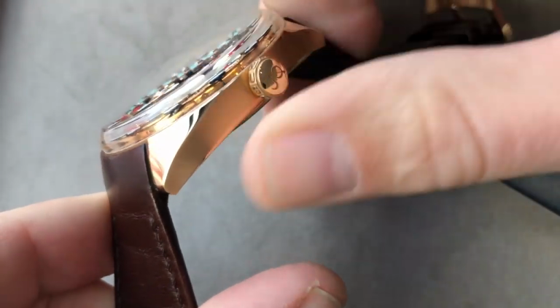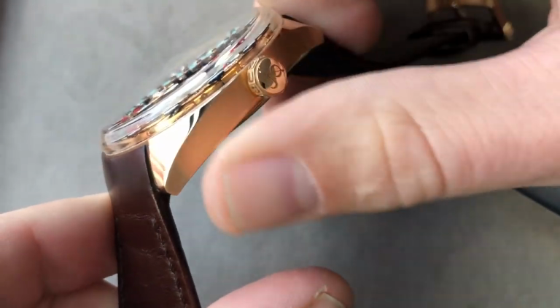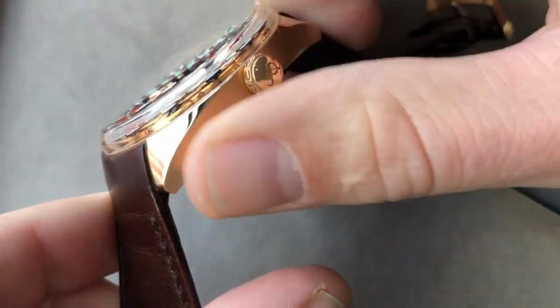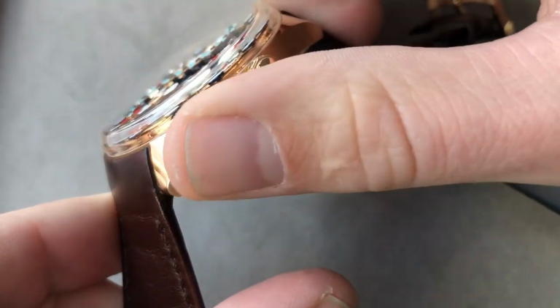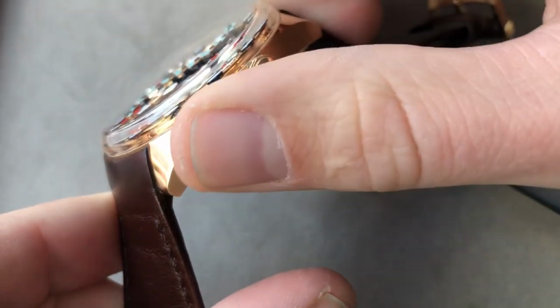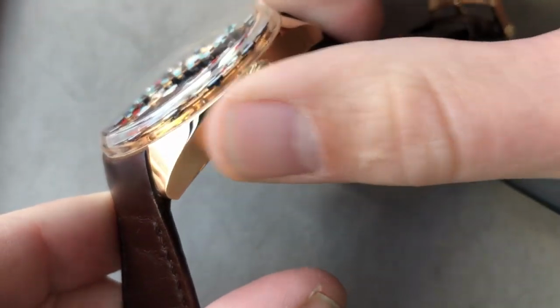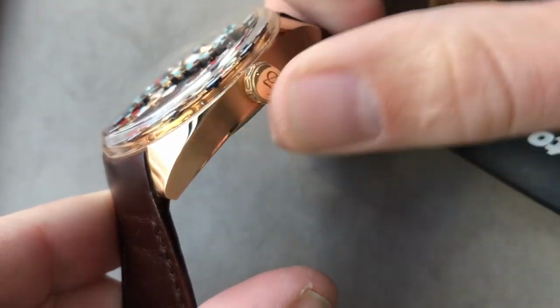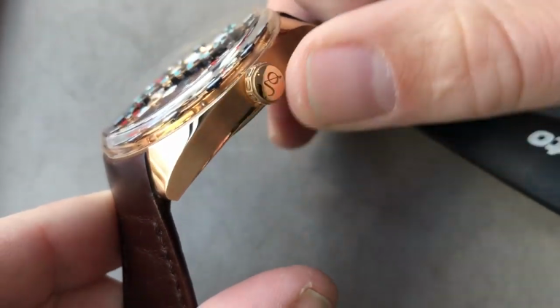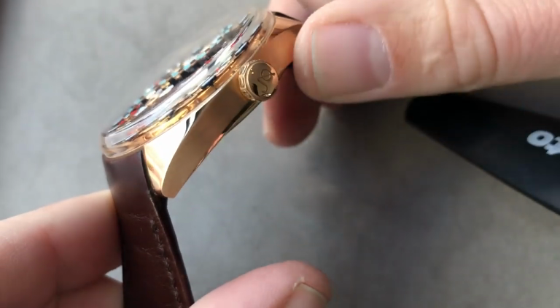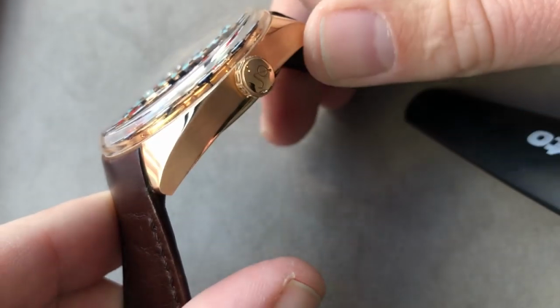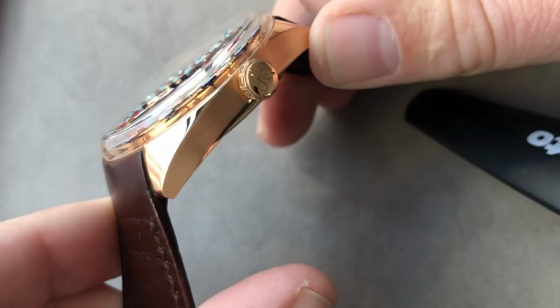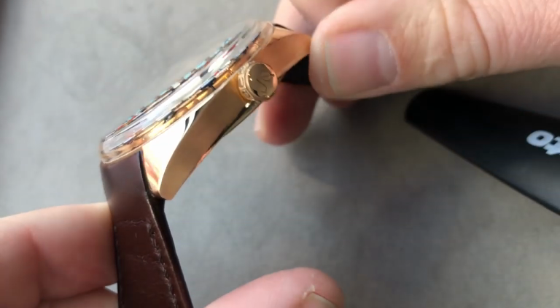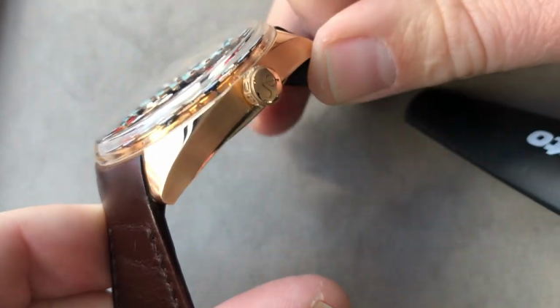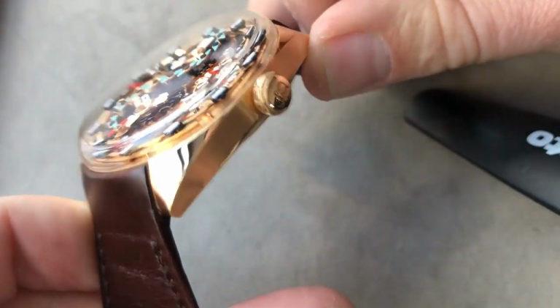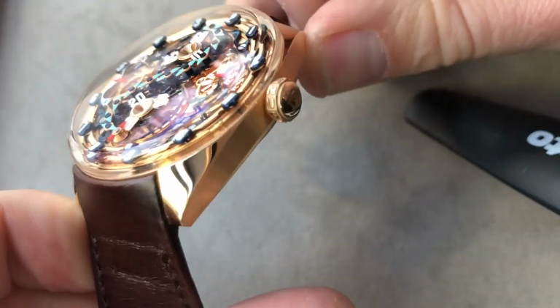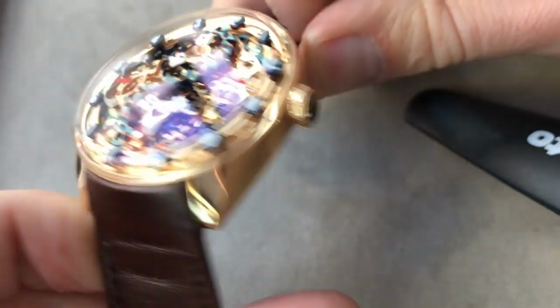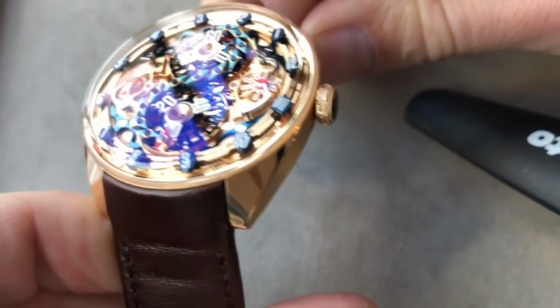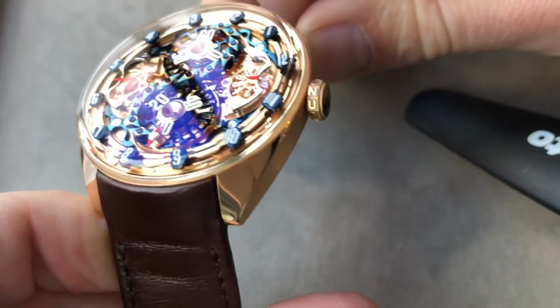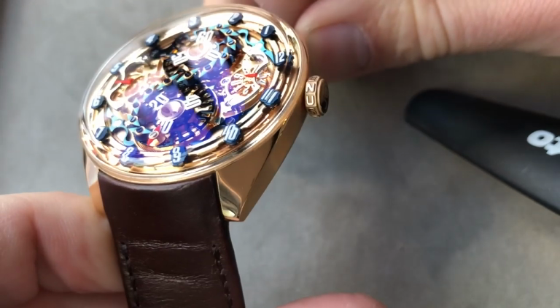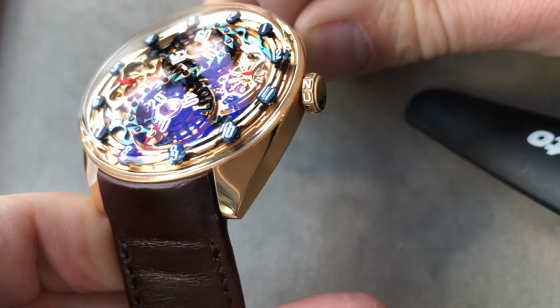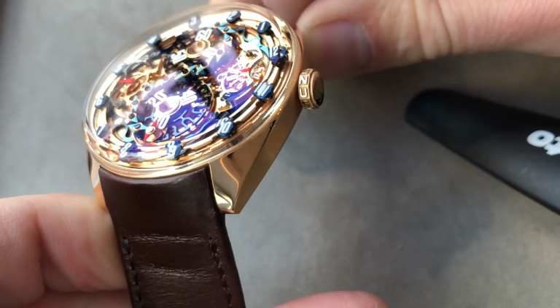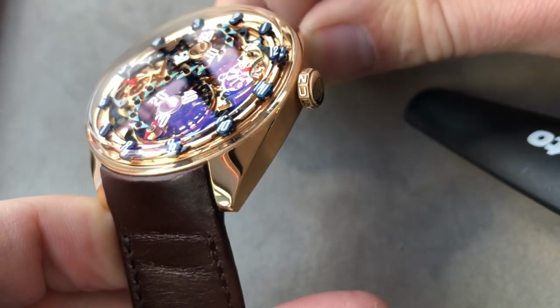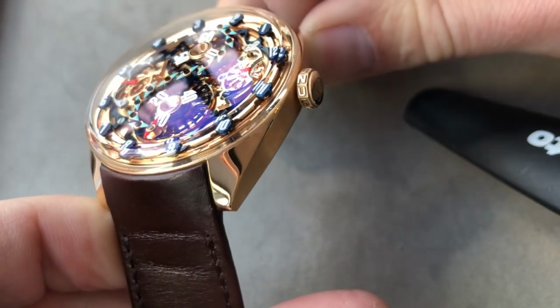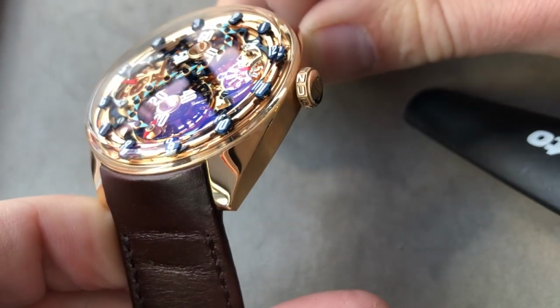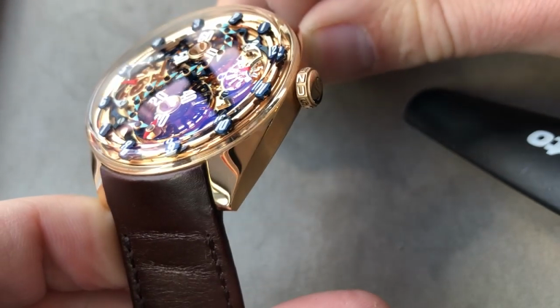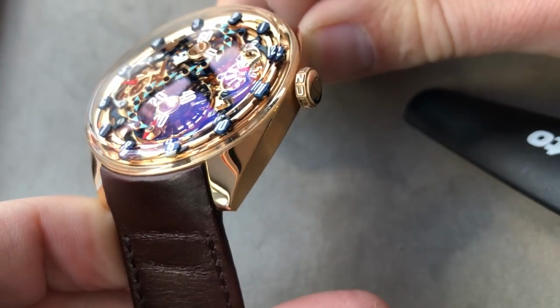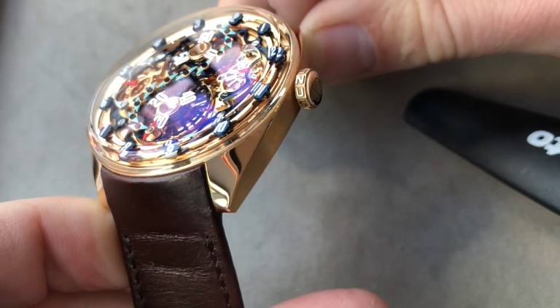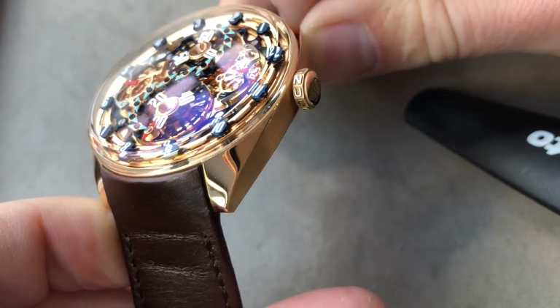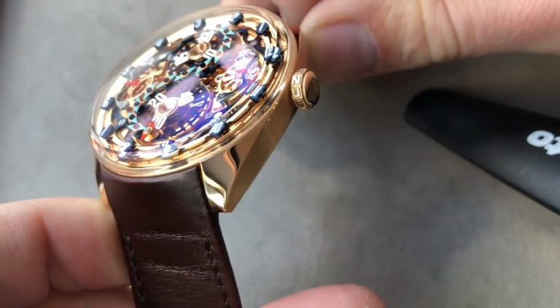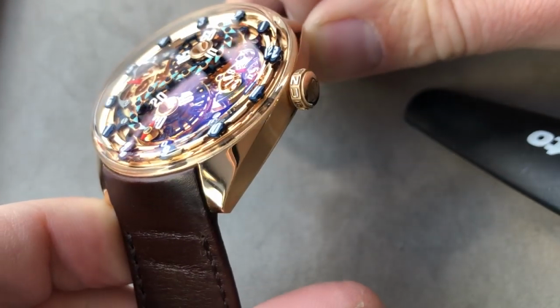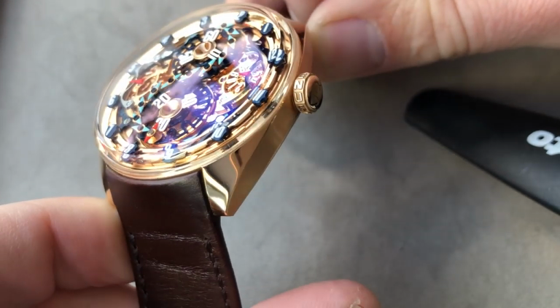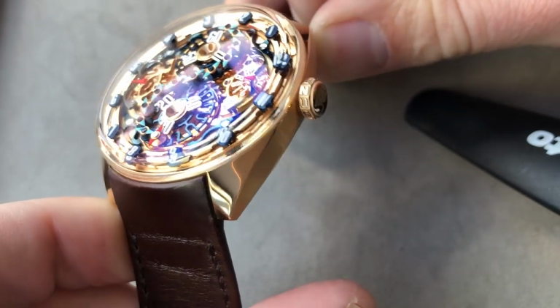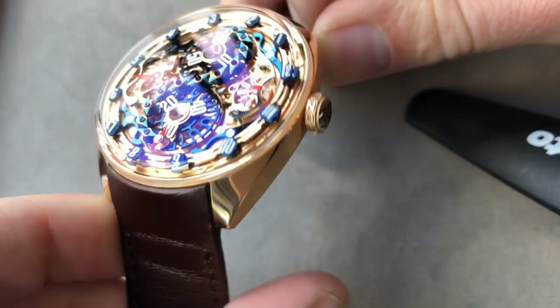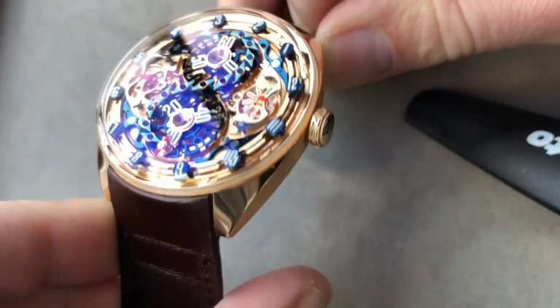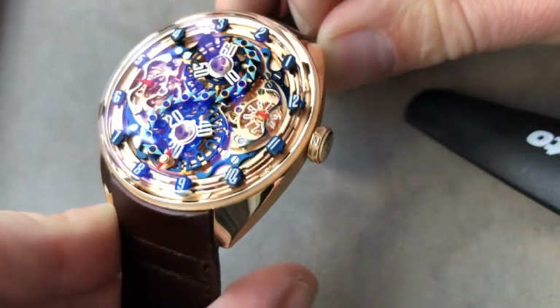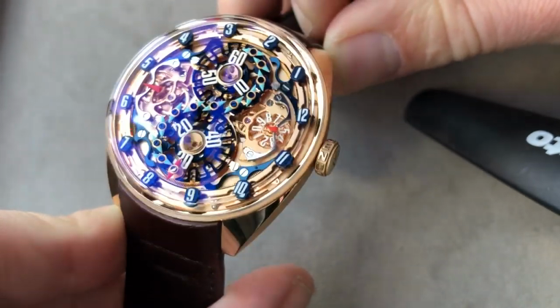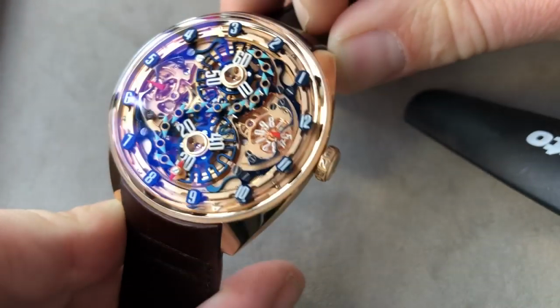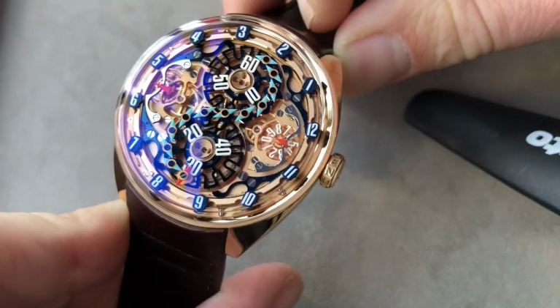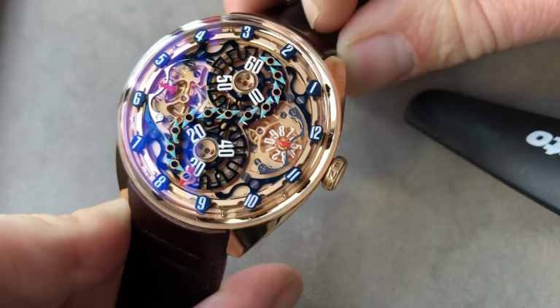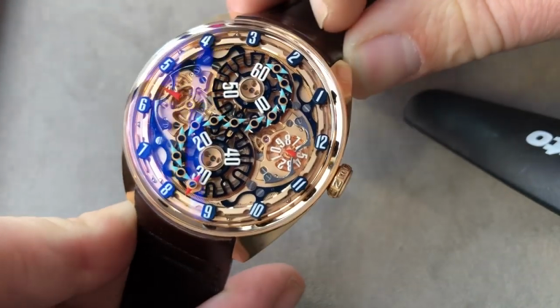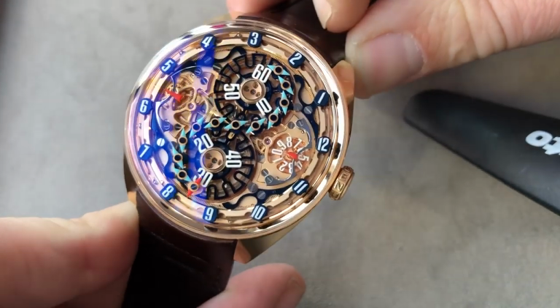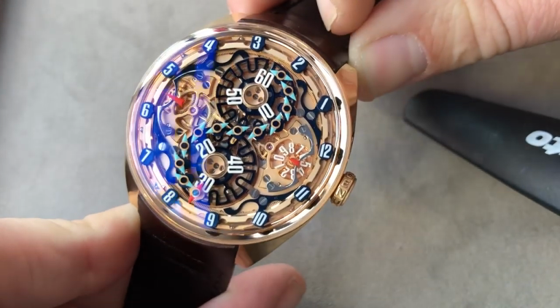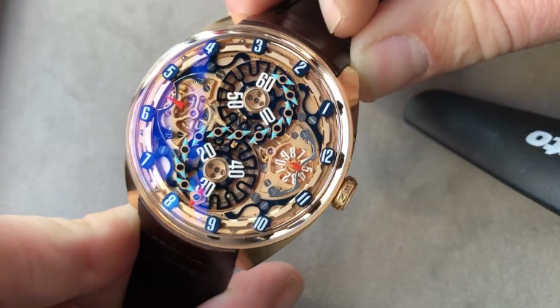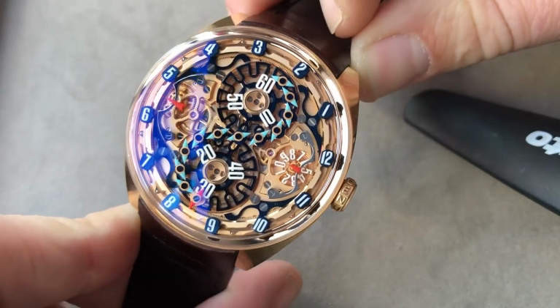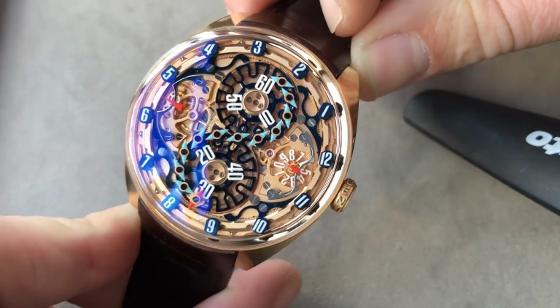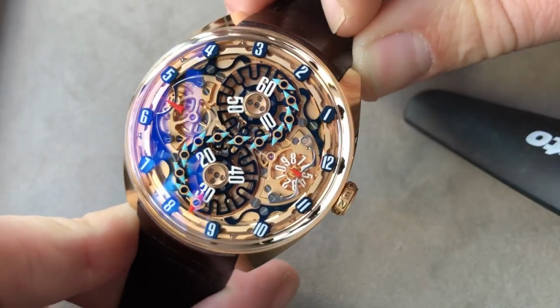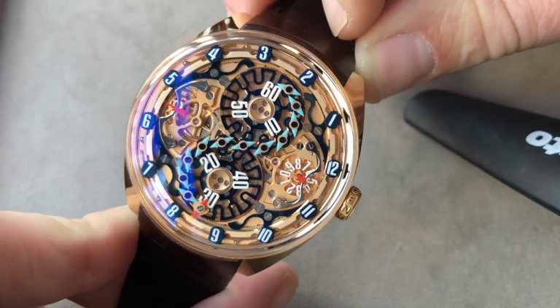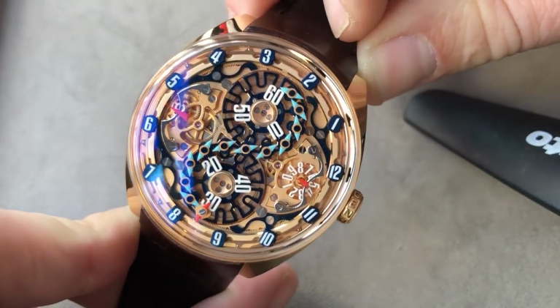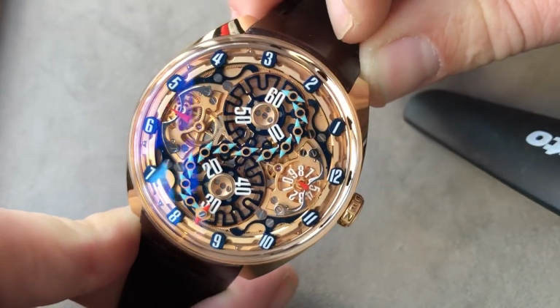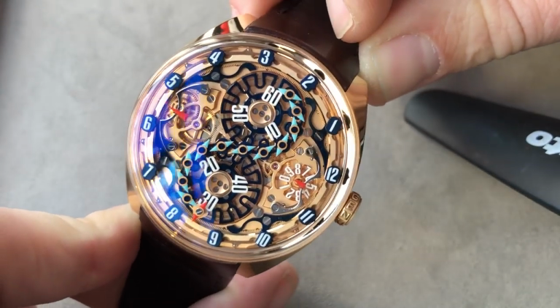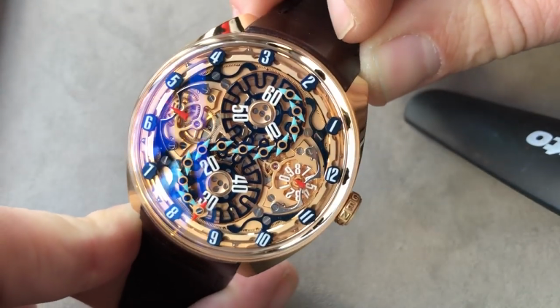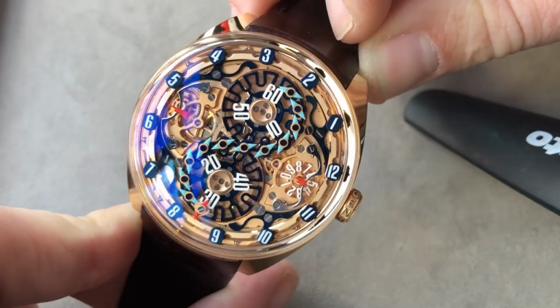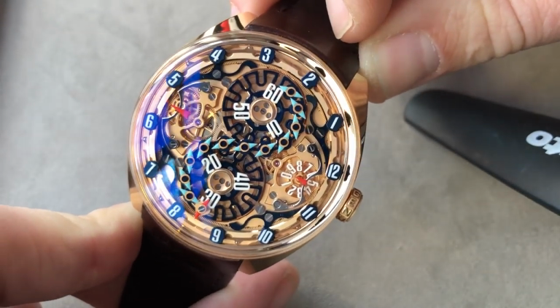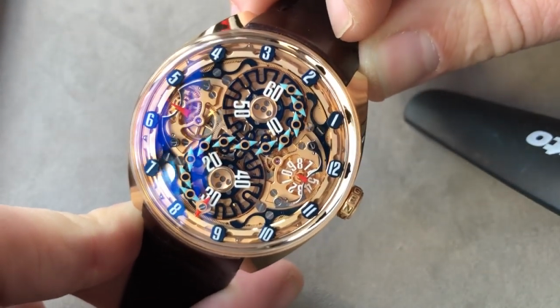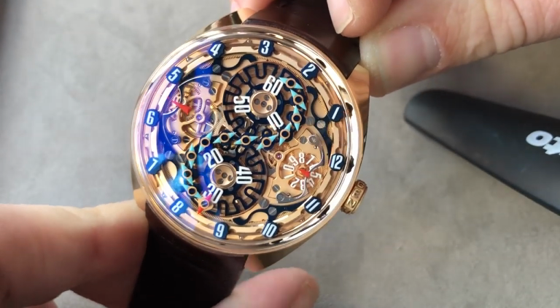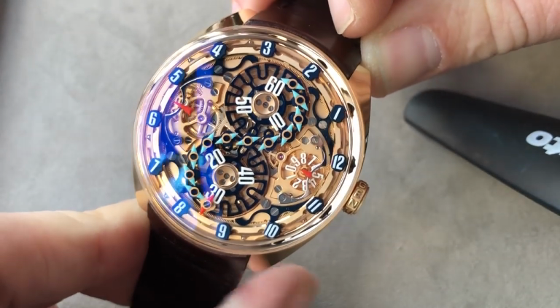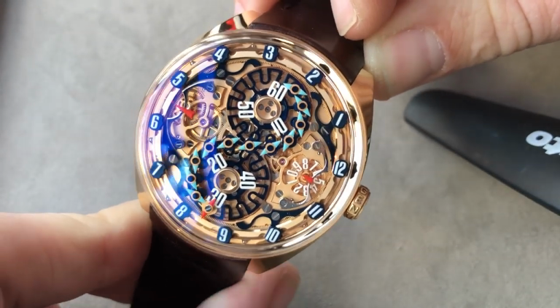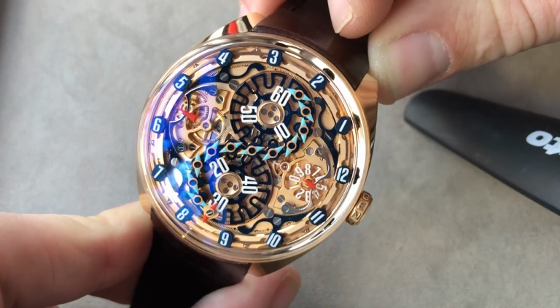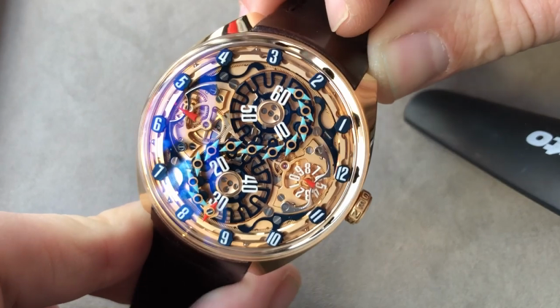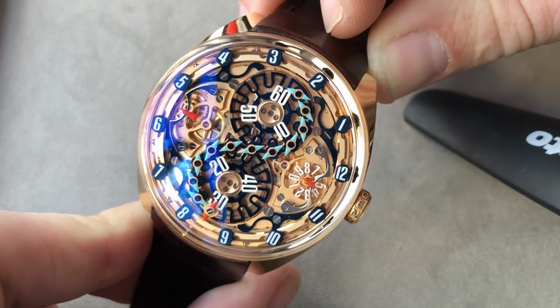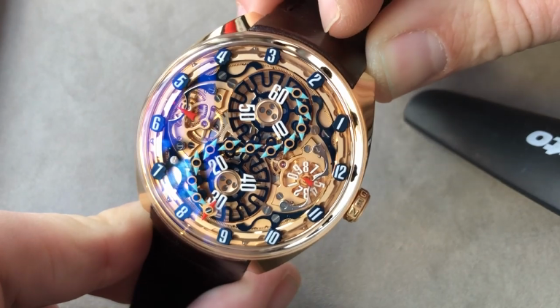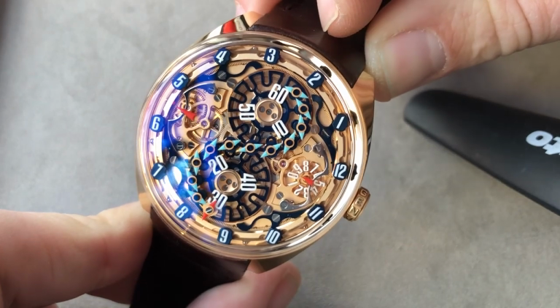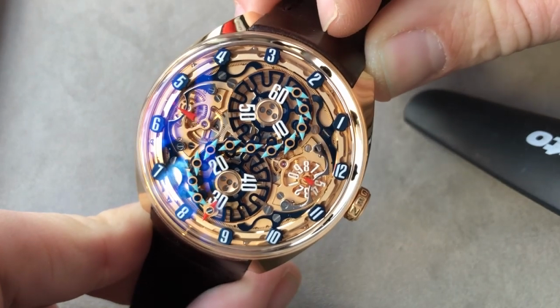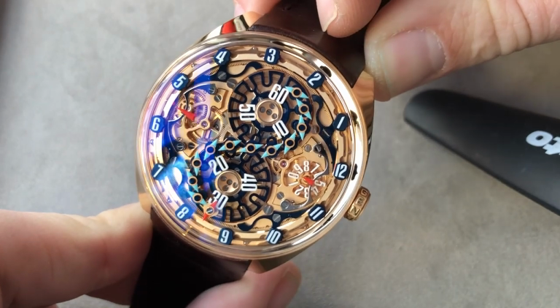You have a sharp satin finish along the side, broken from the polished lug hoods, and what can only be described as a bezel-less profile when viewed head-on.